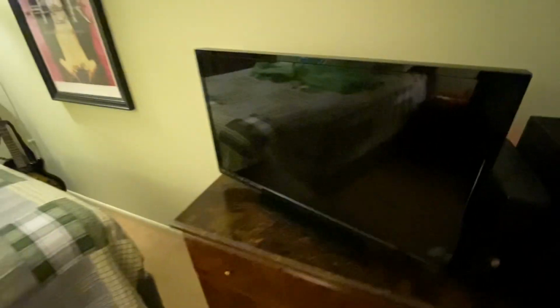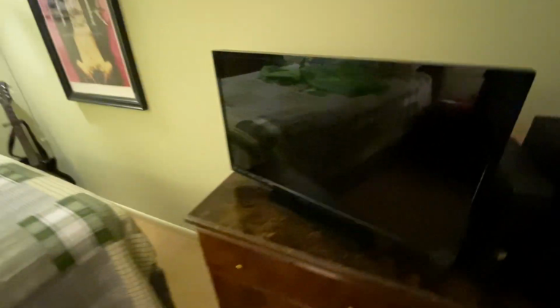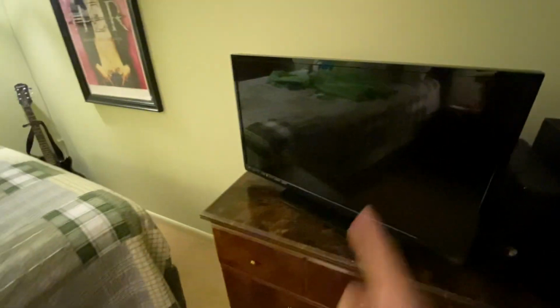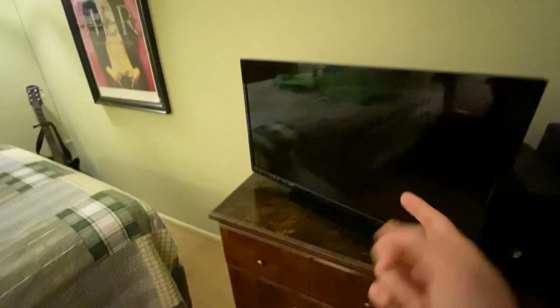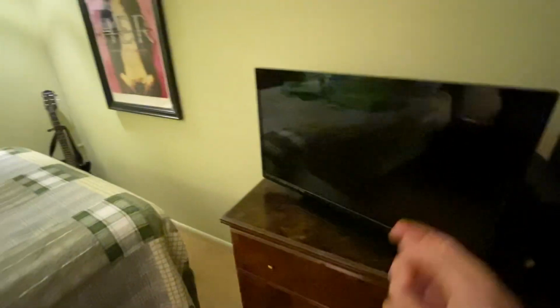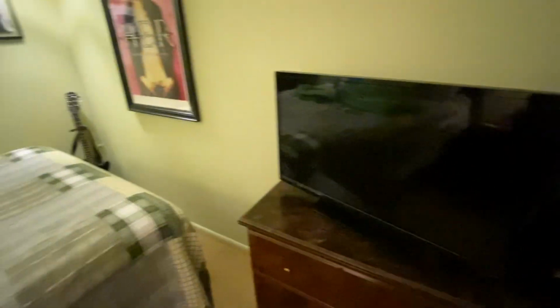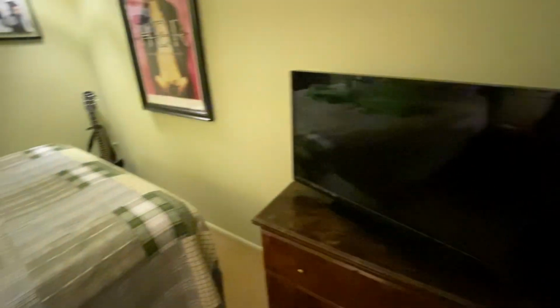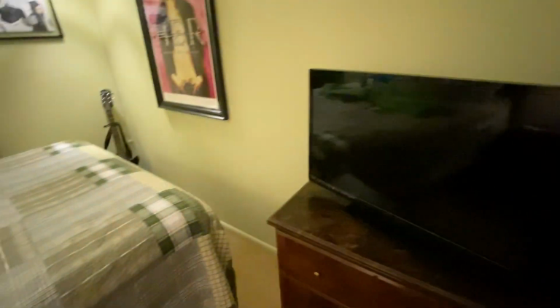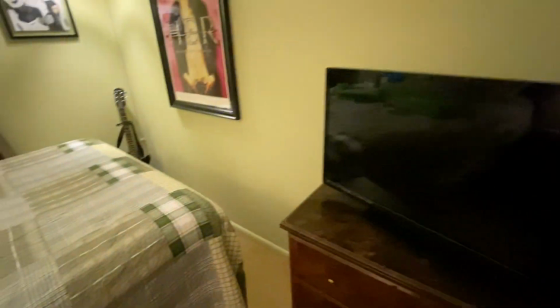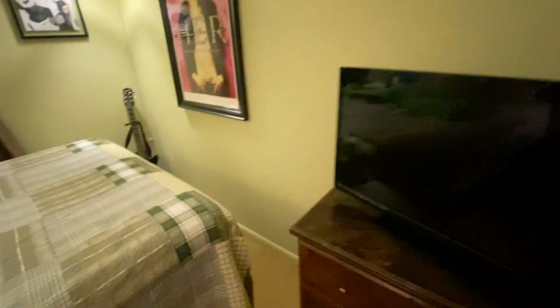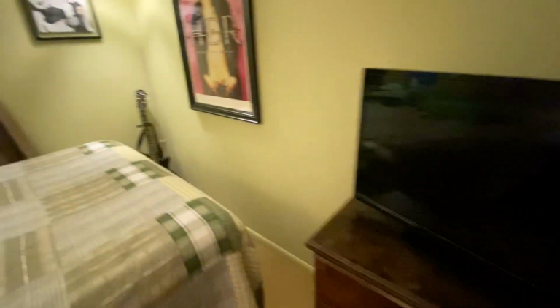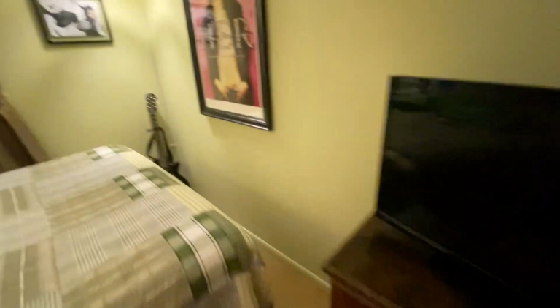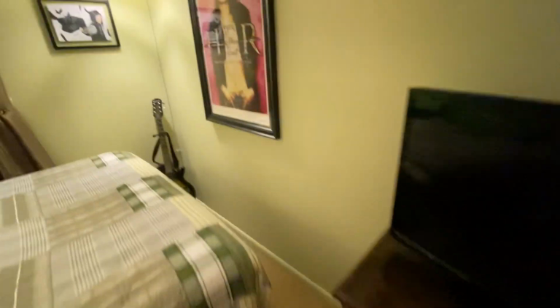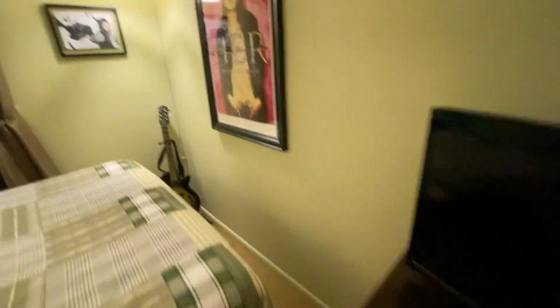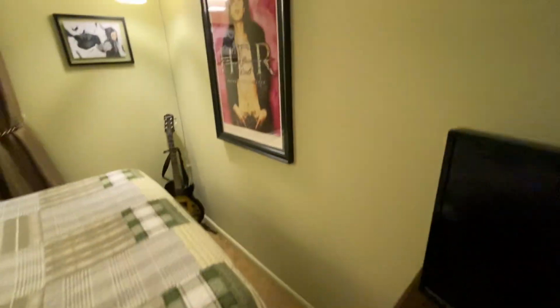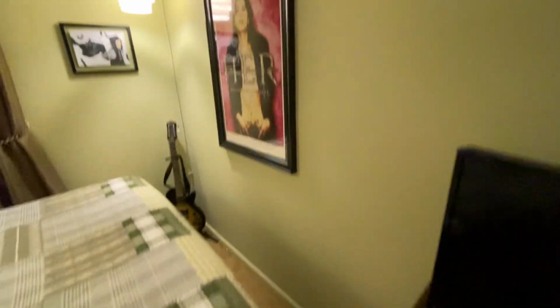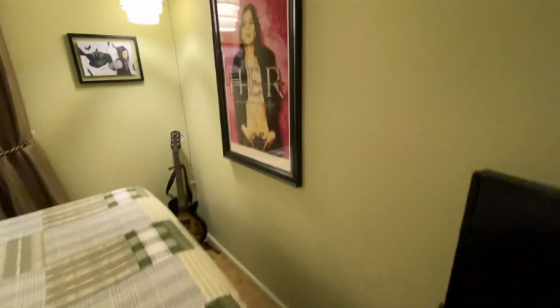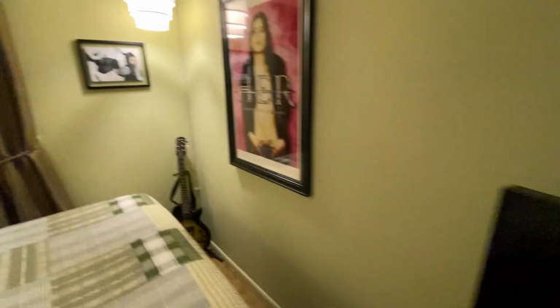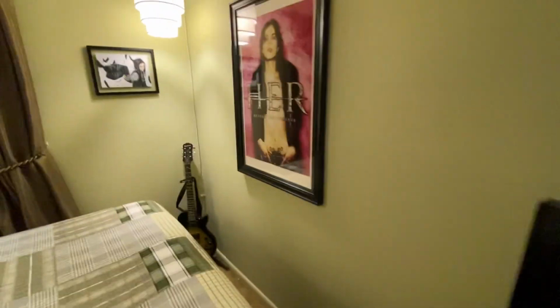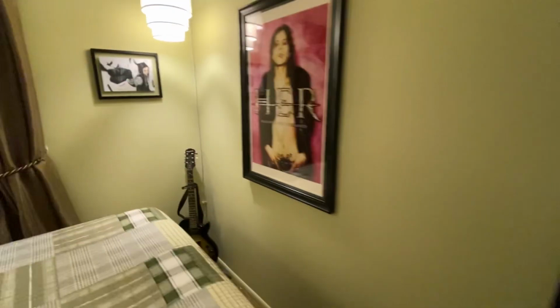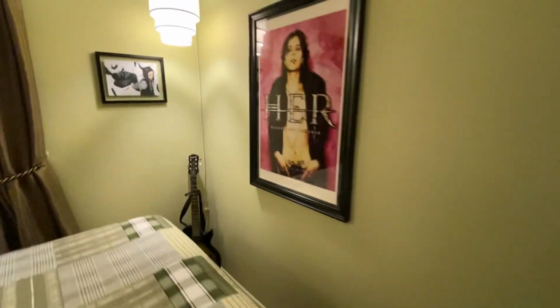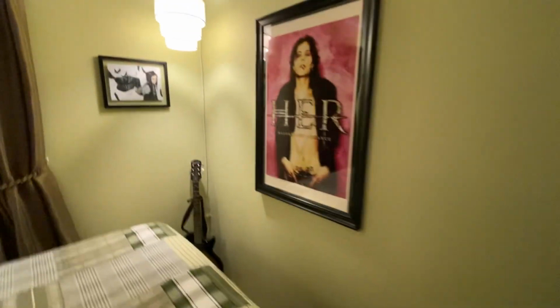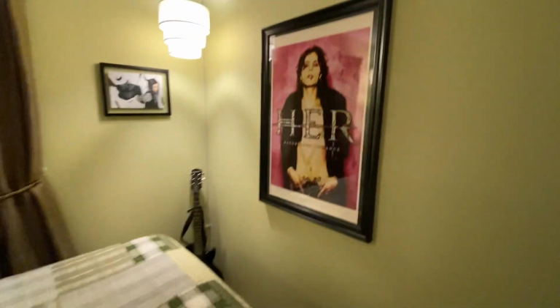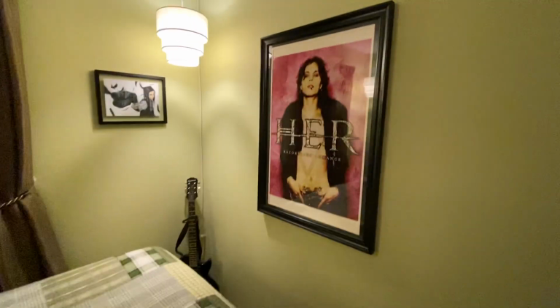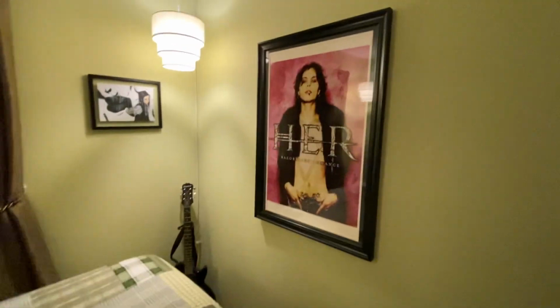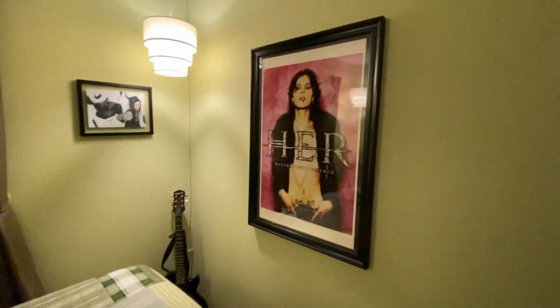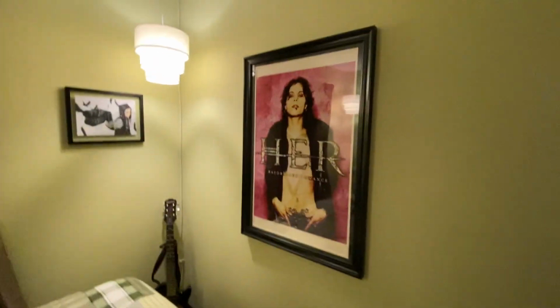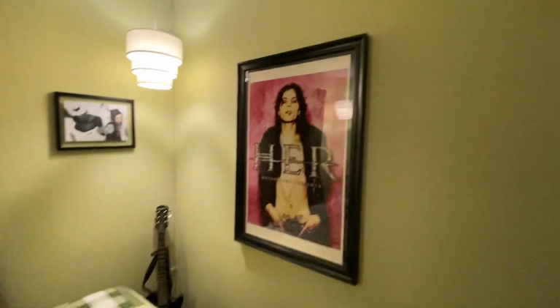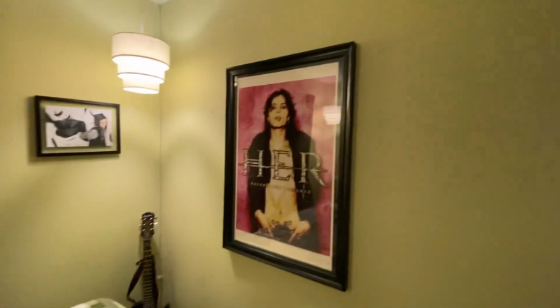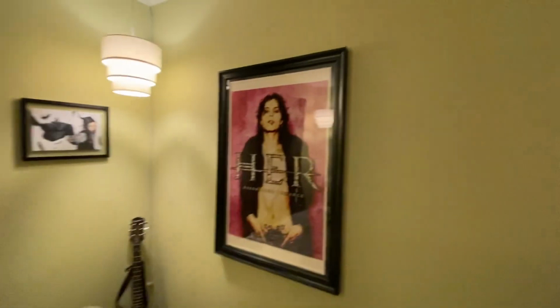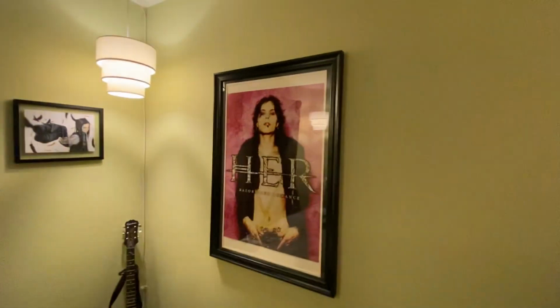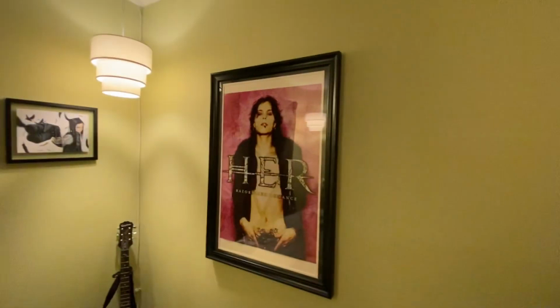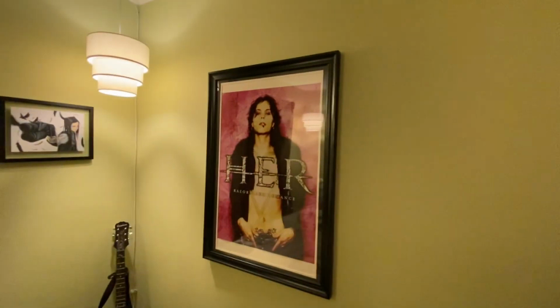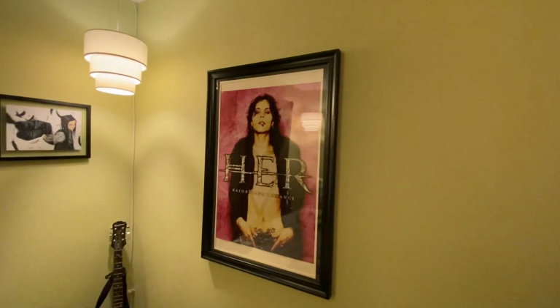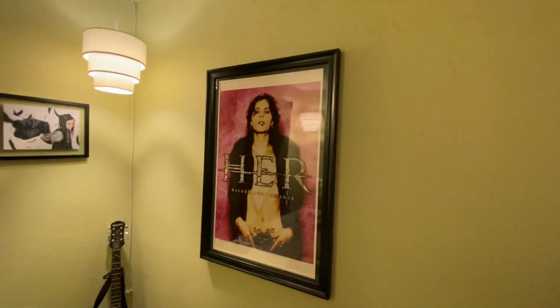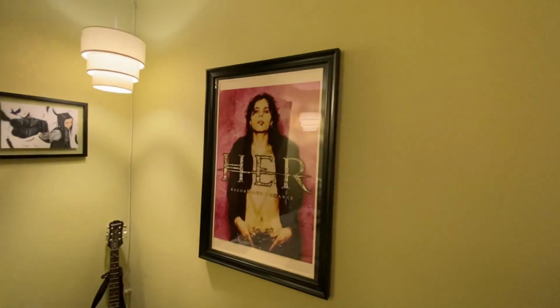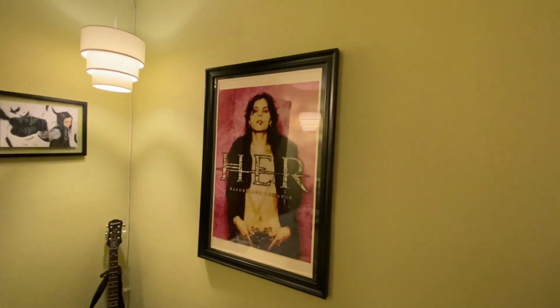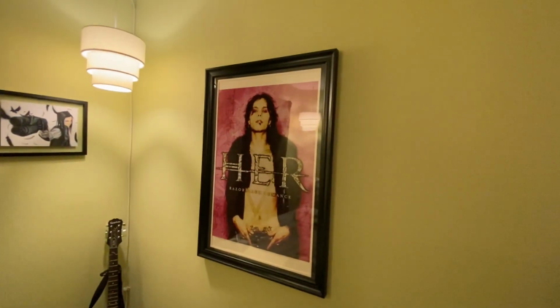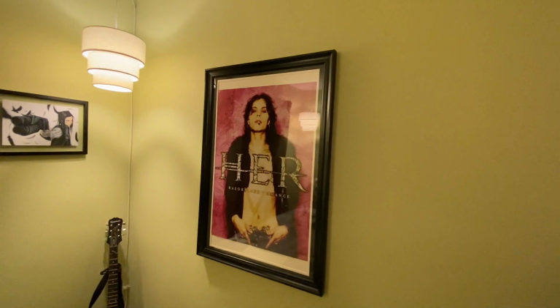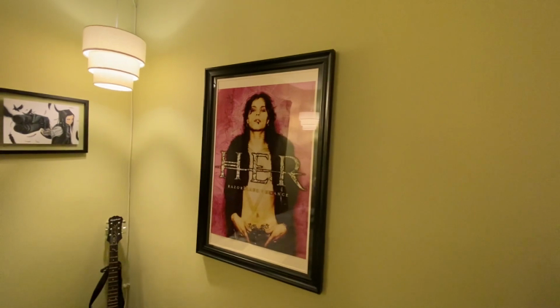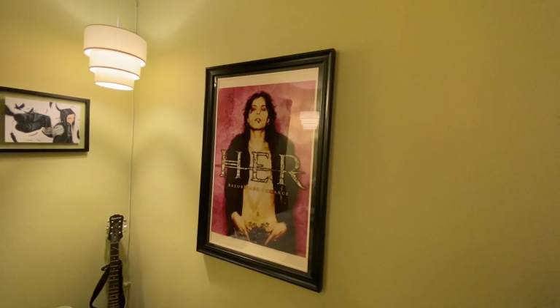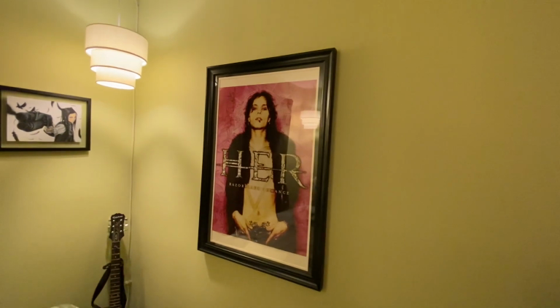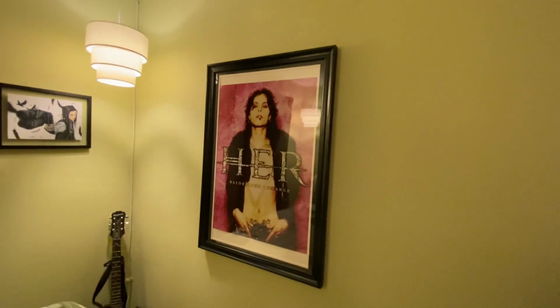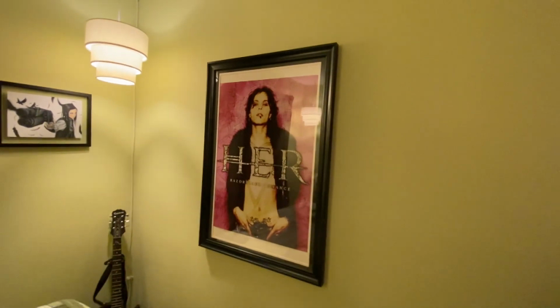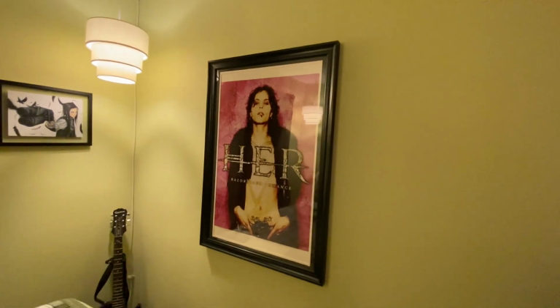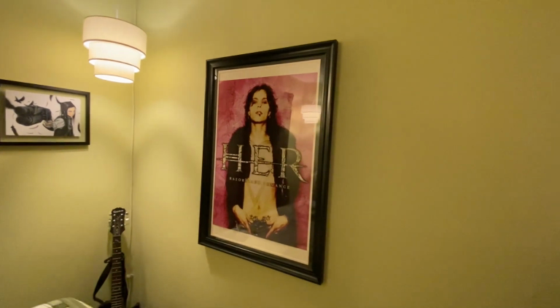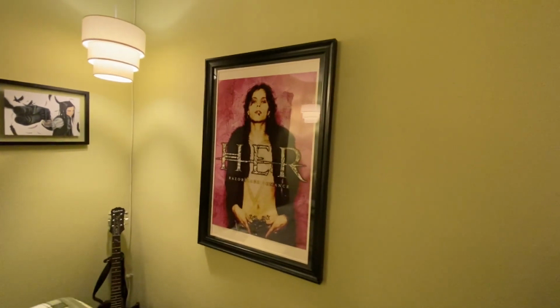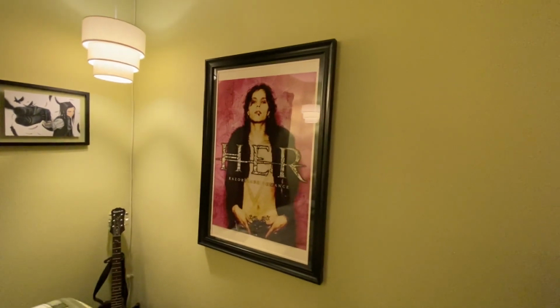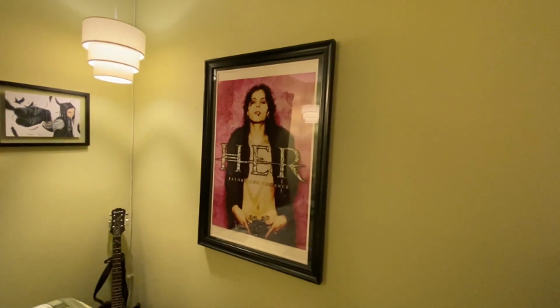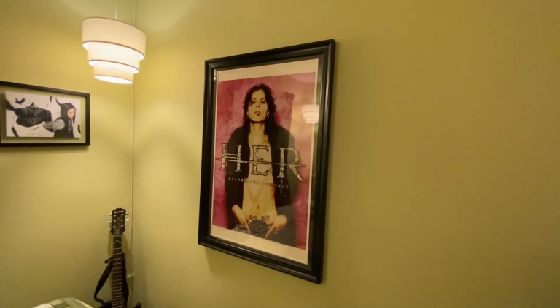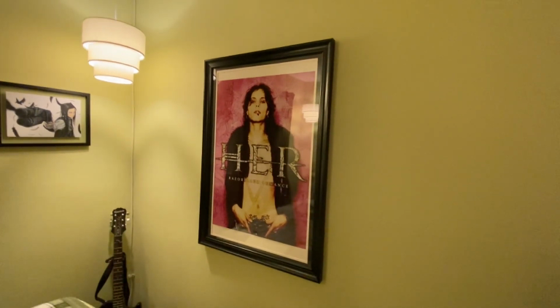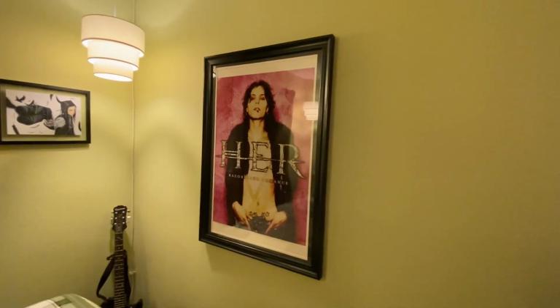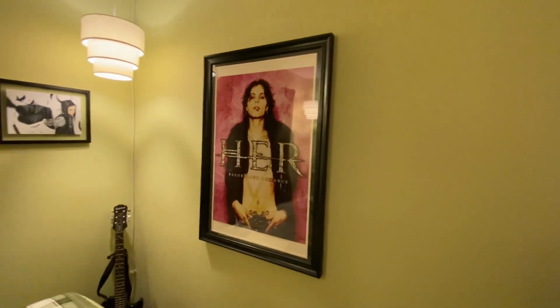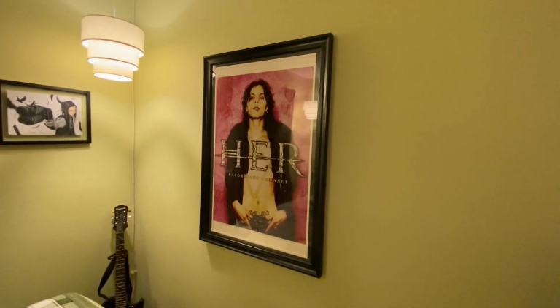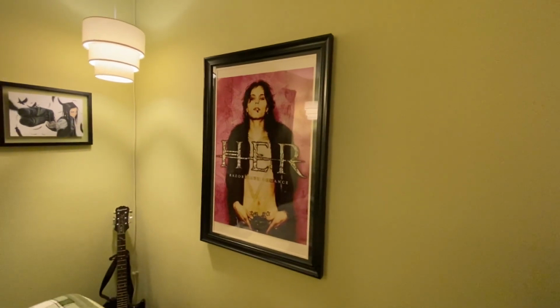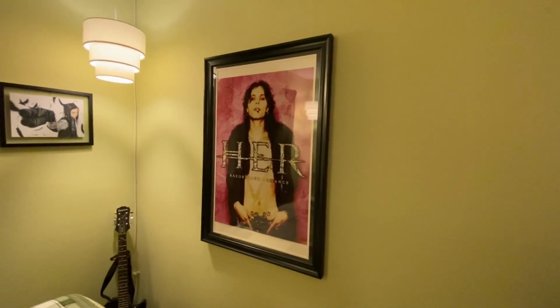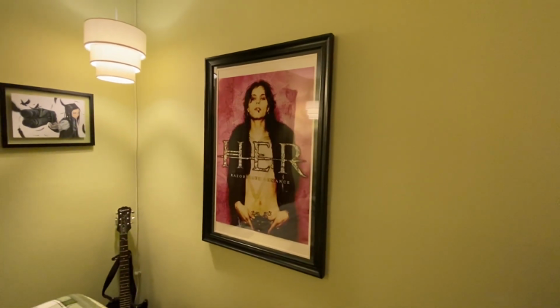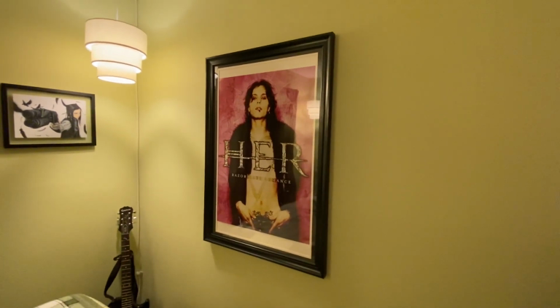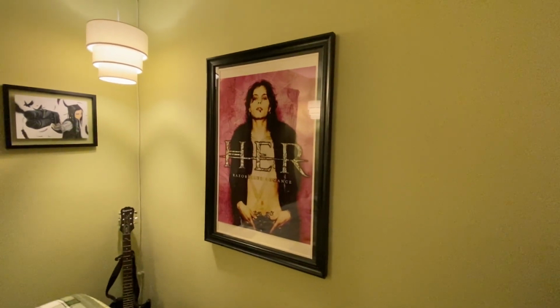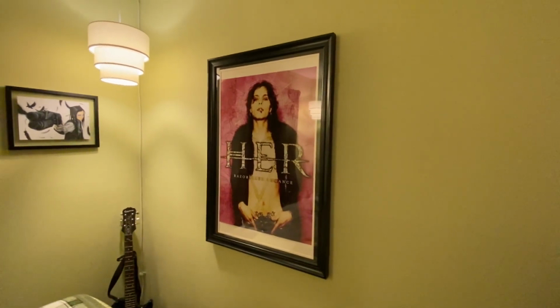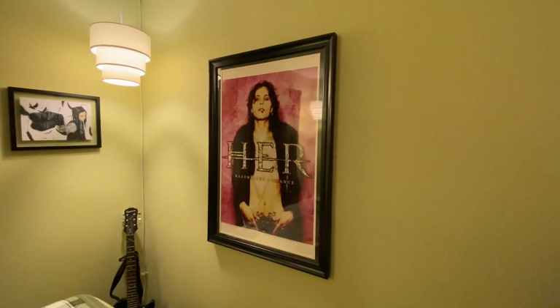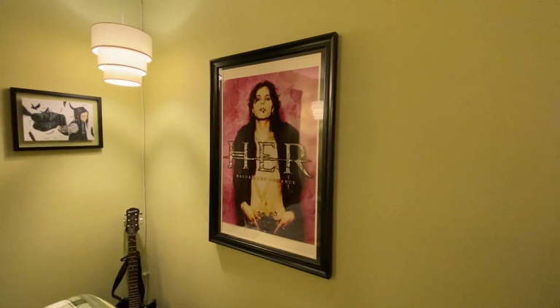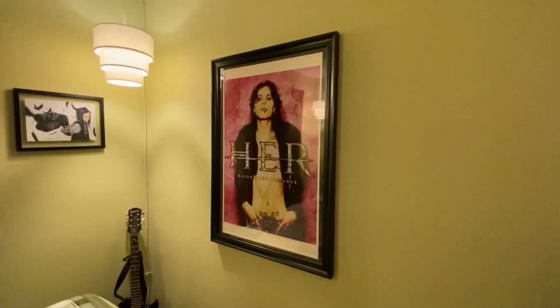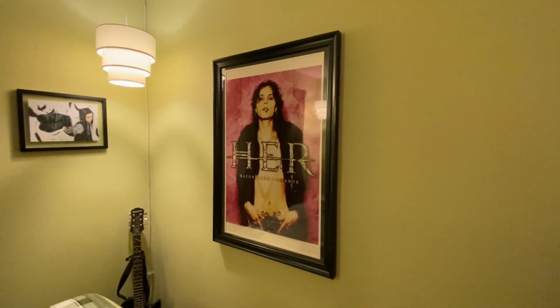Got my TV. Got a super, super rare to find poster.